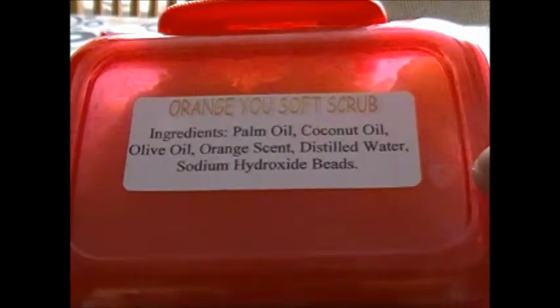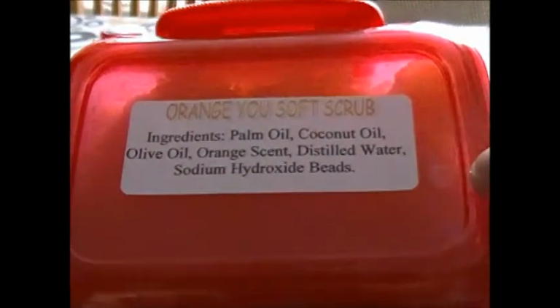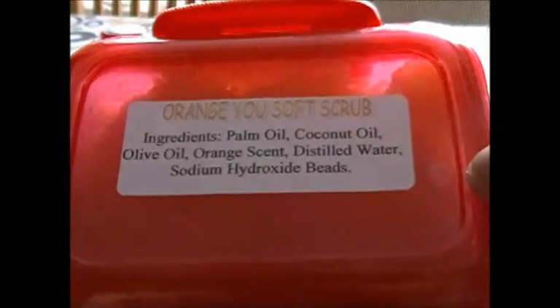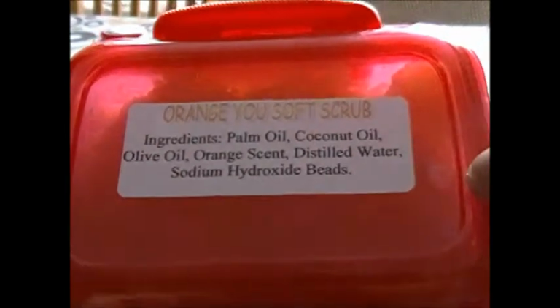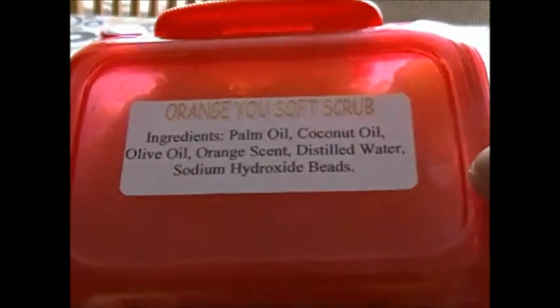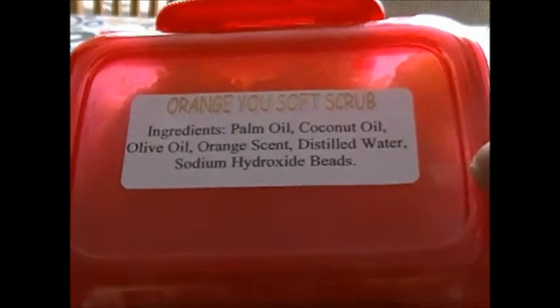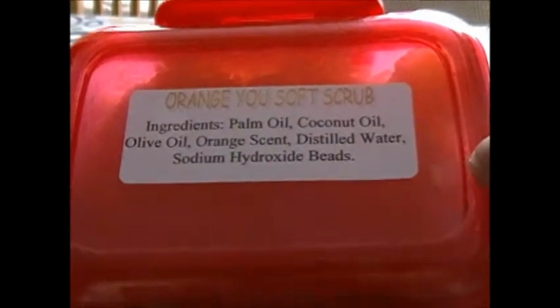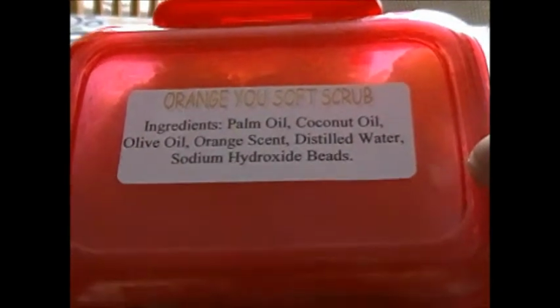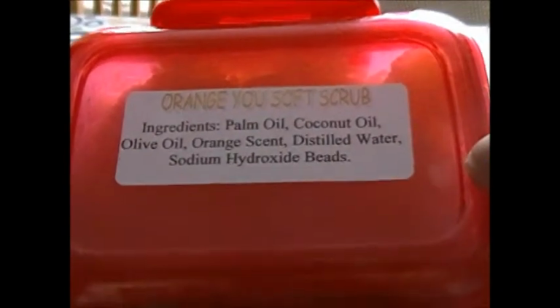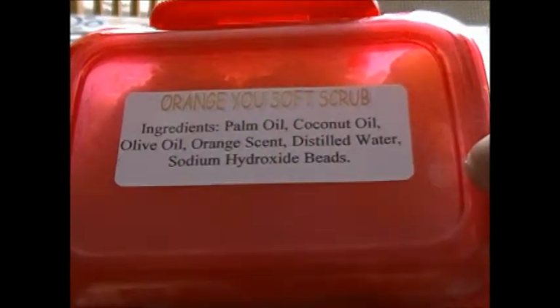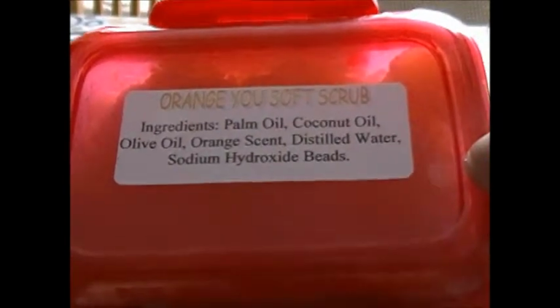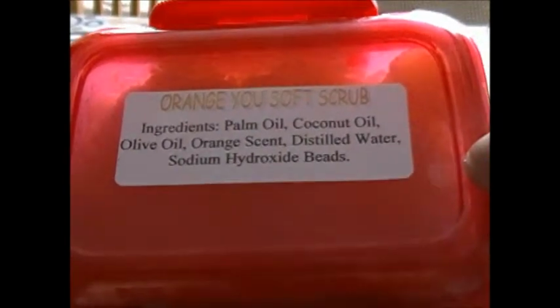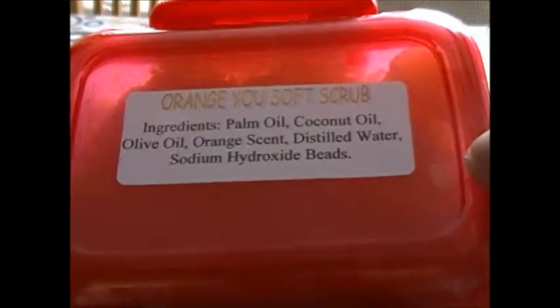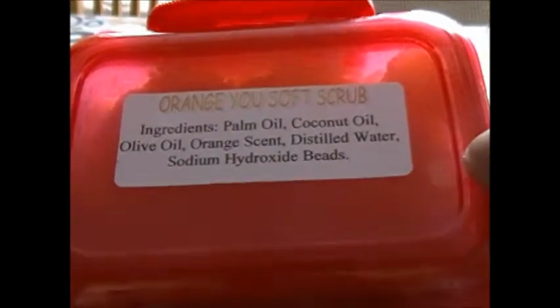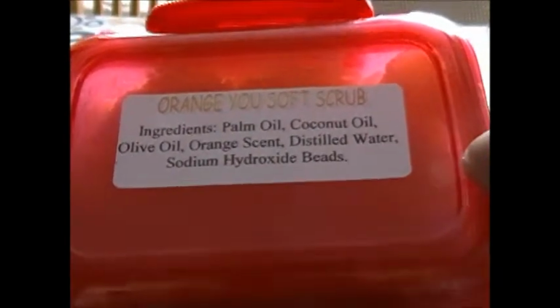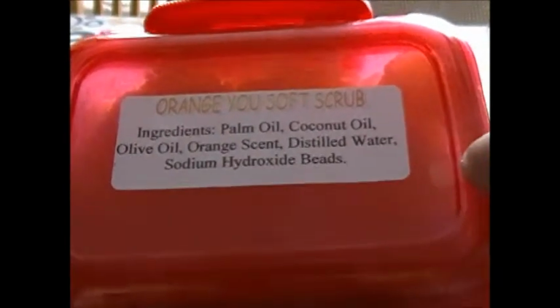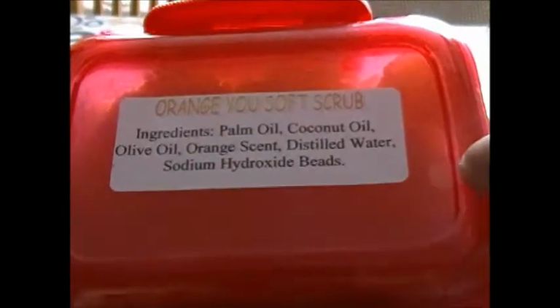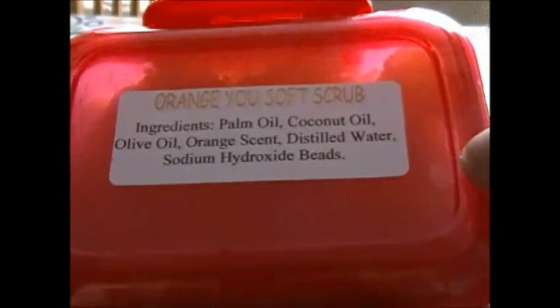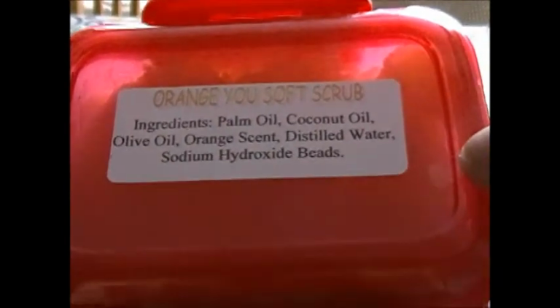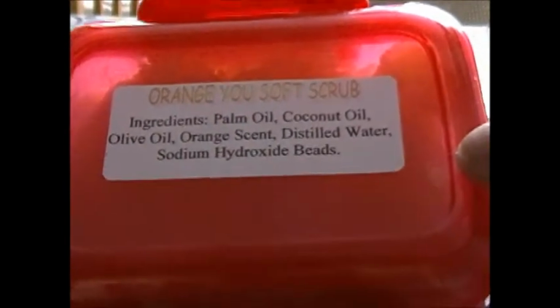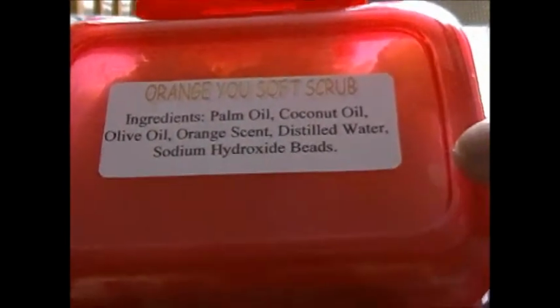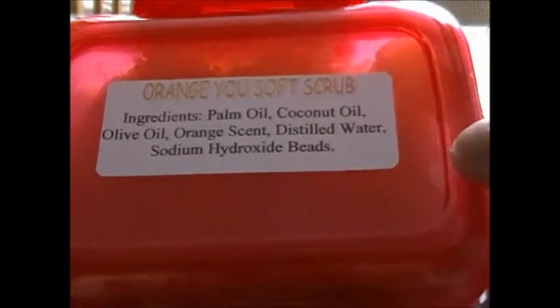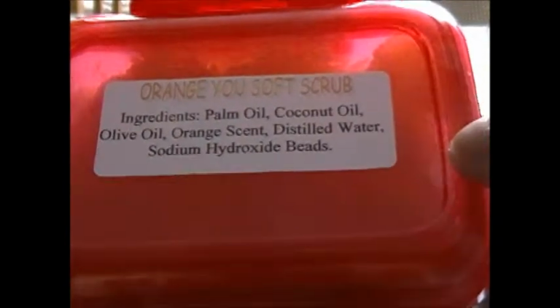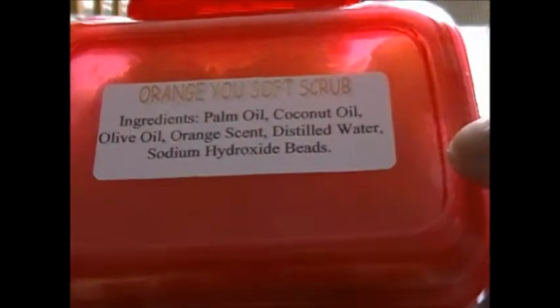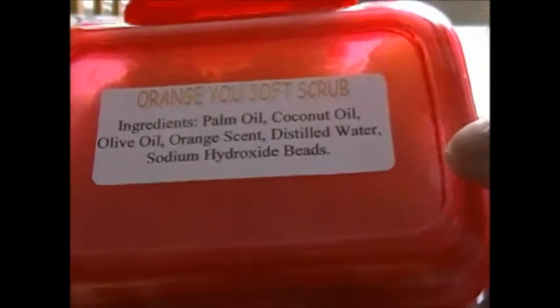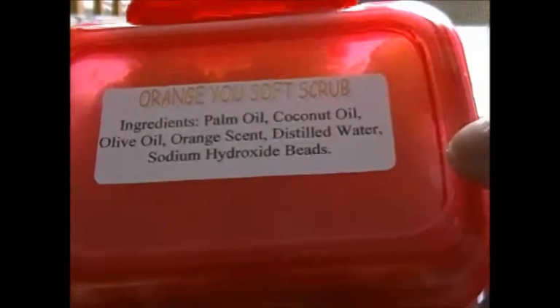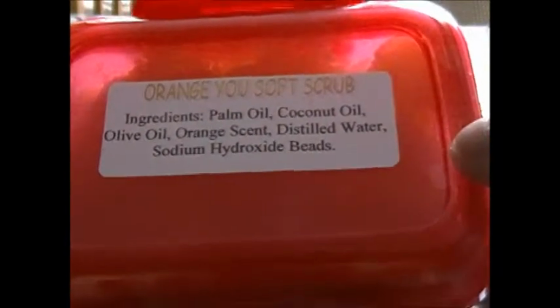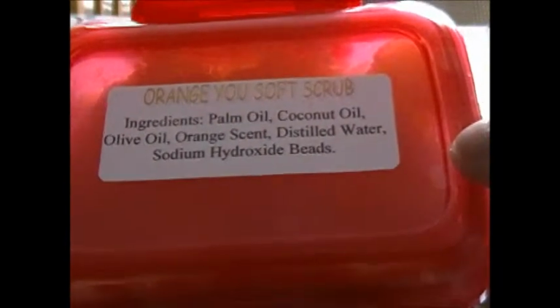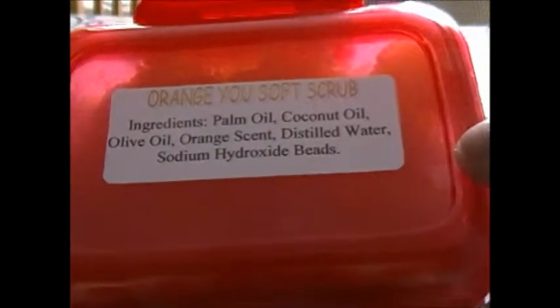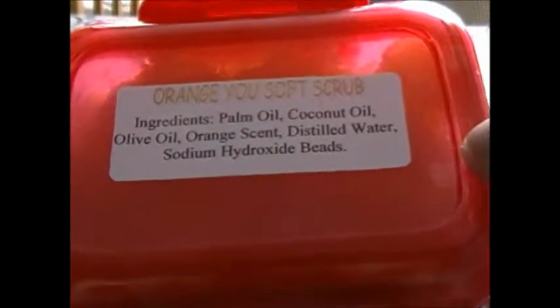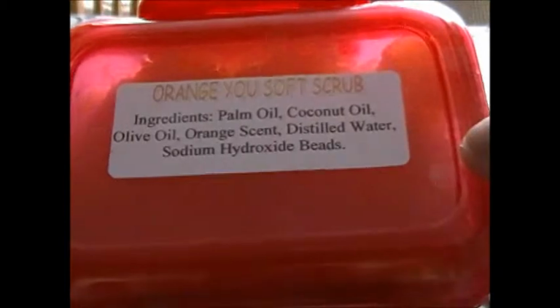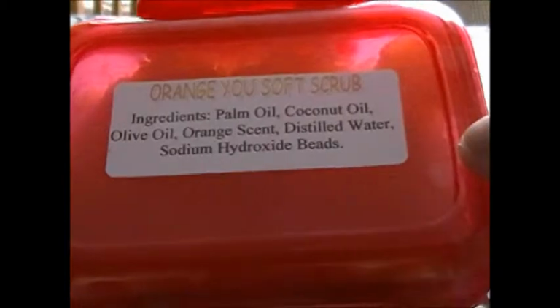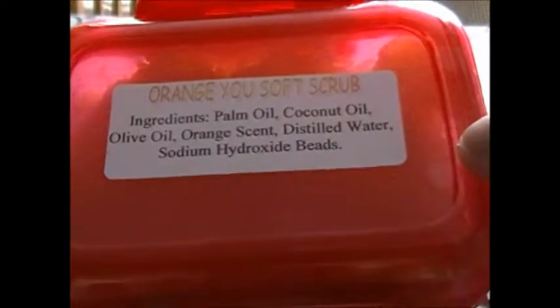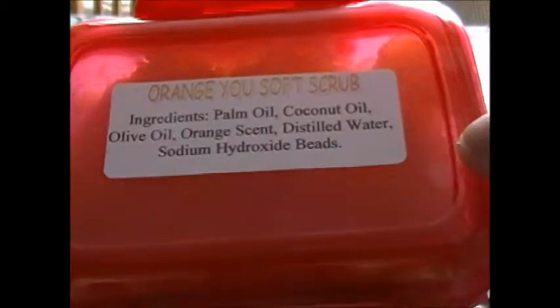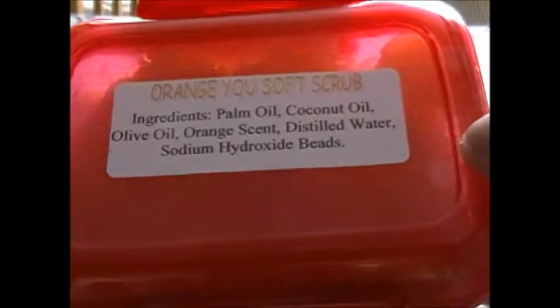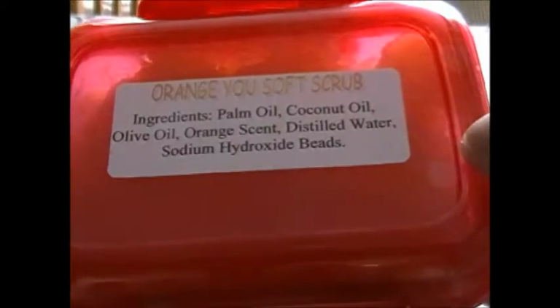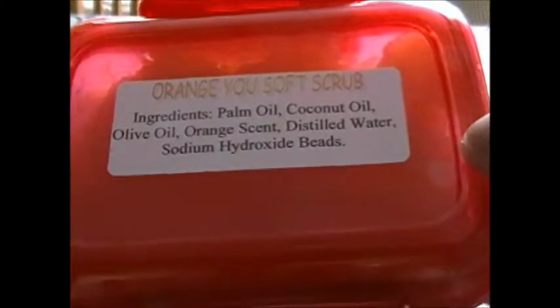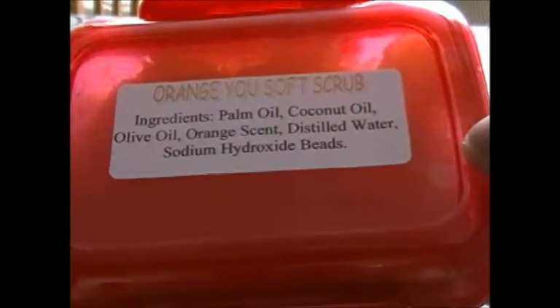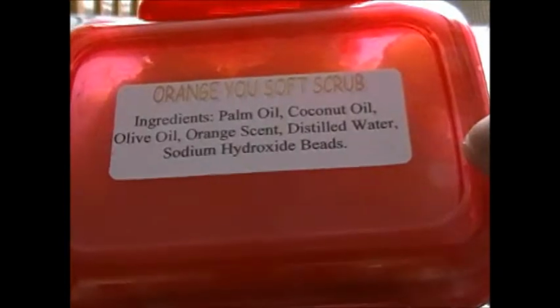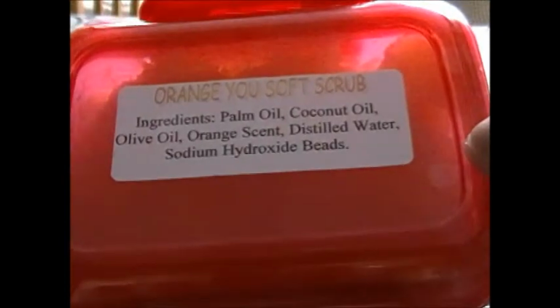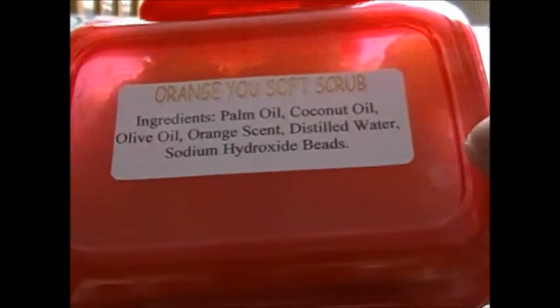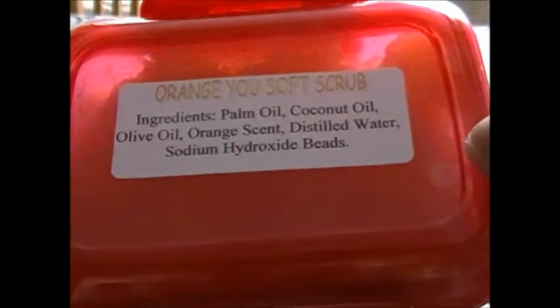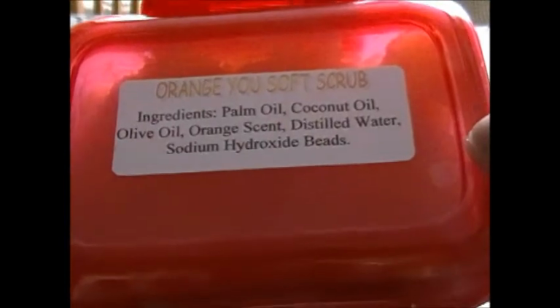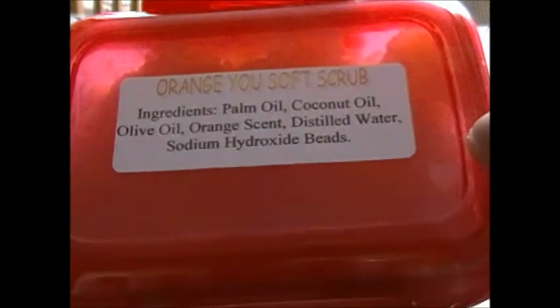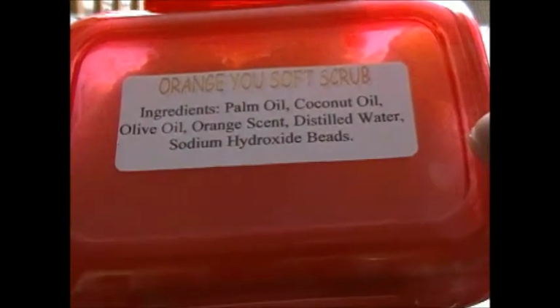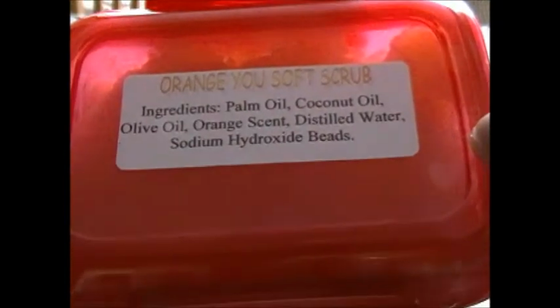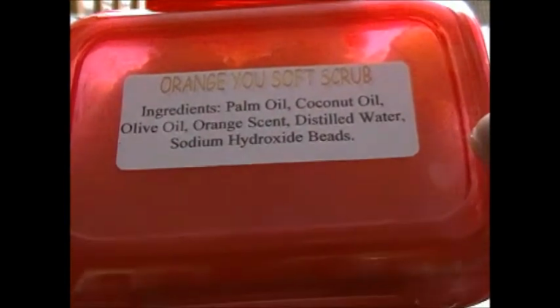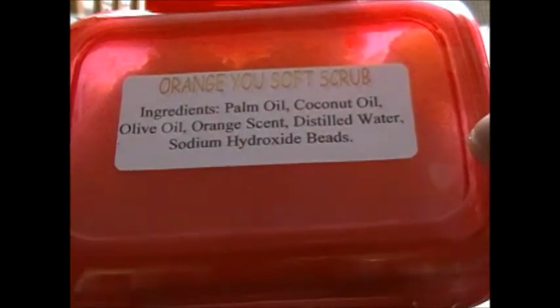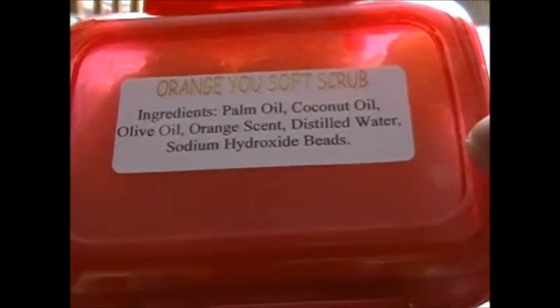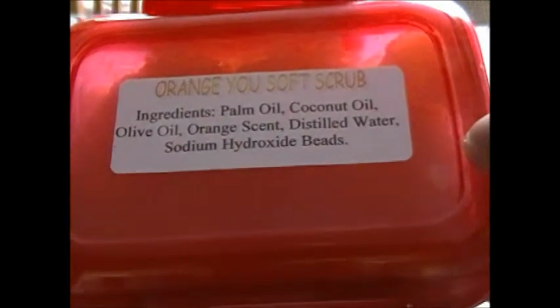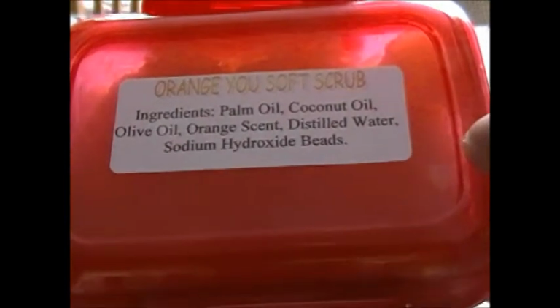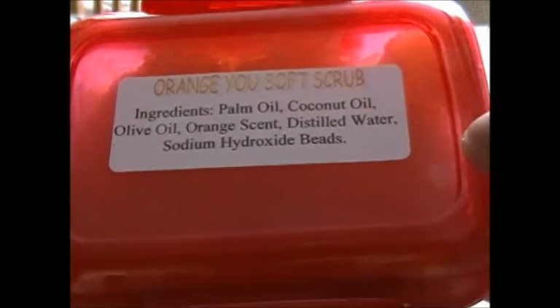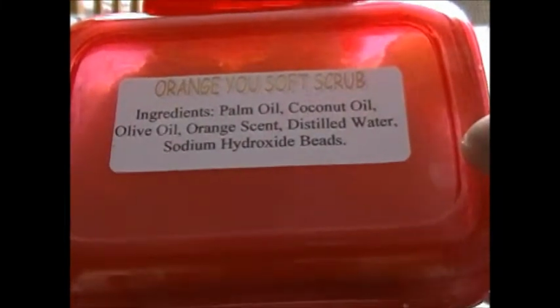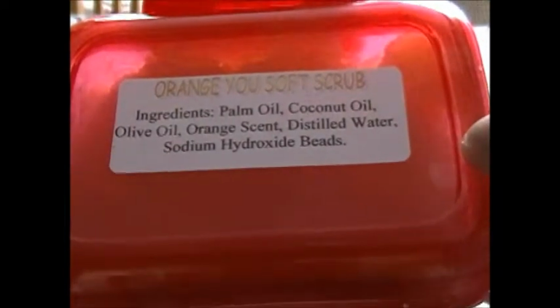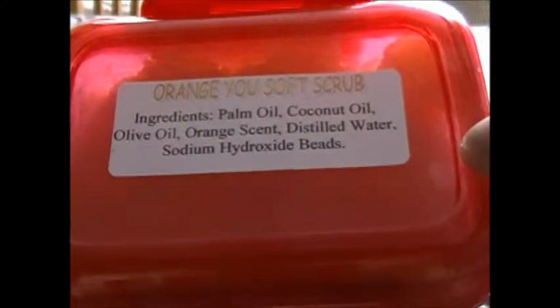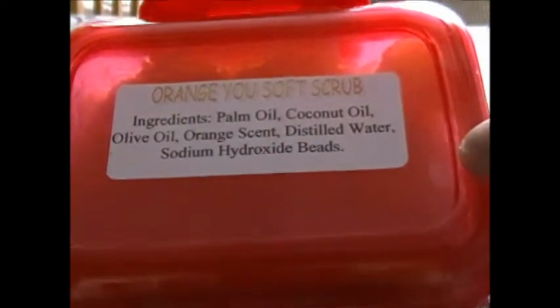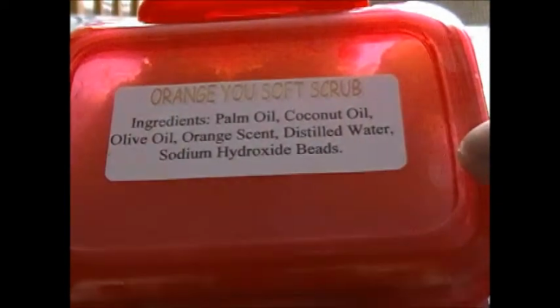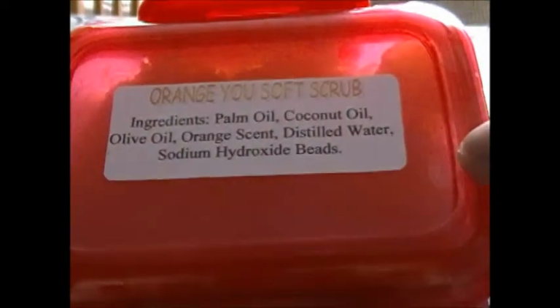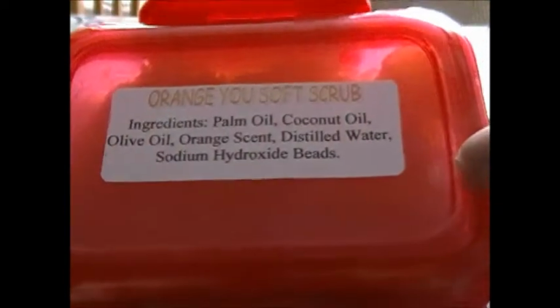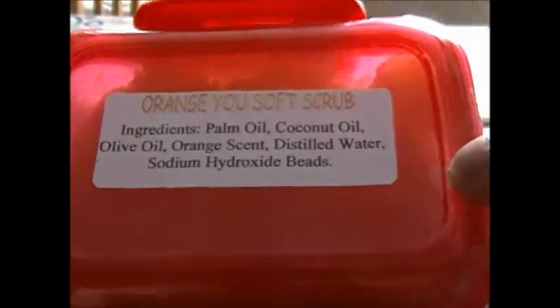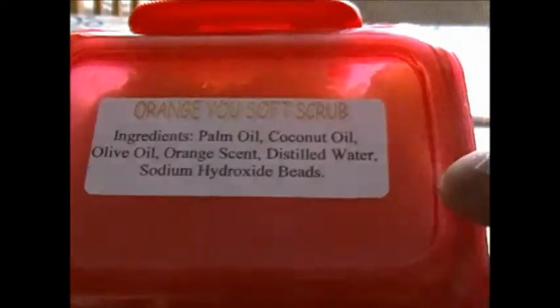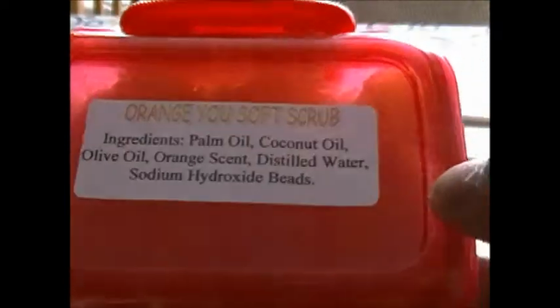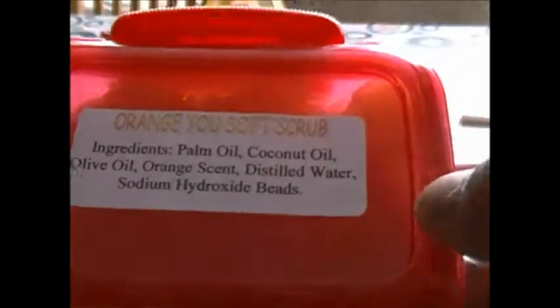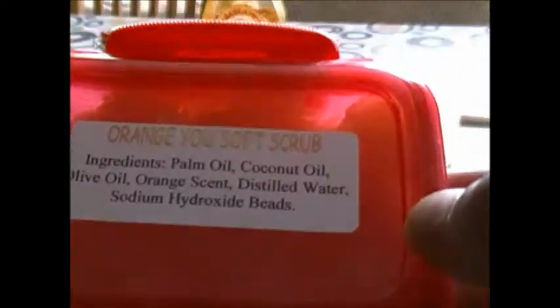The ingredients are palm oil, coconut oil, olive oil, orange scent, distilled water, sodium hydroxide, and beads.